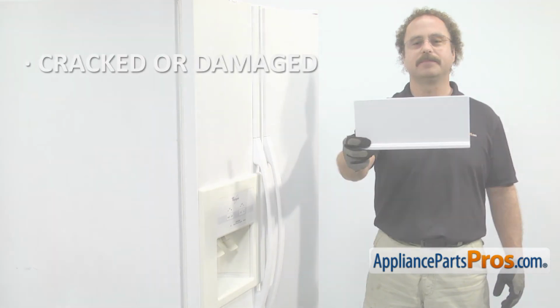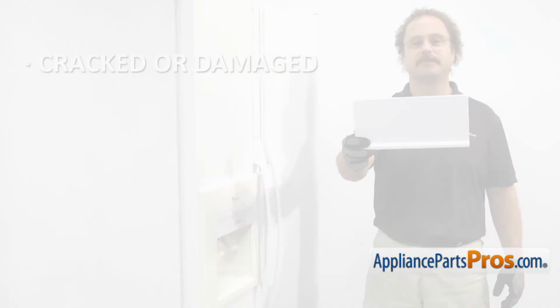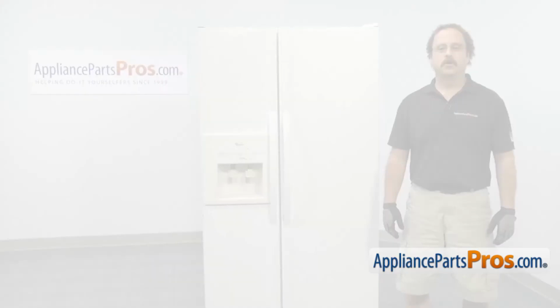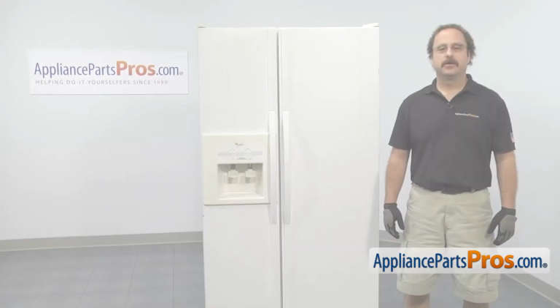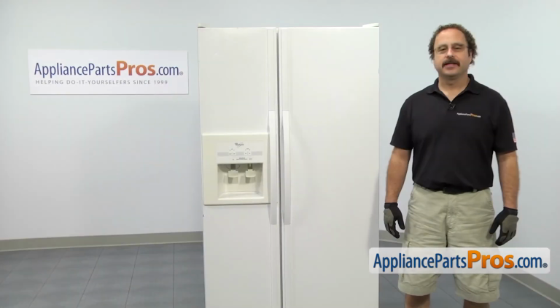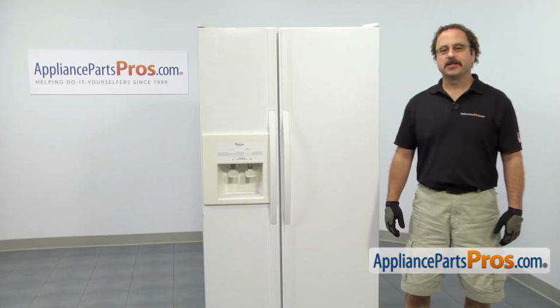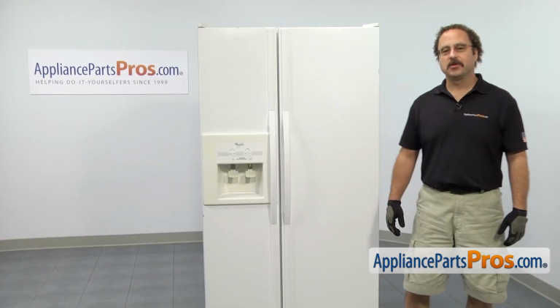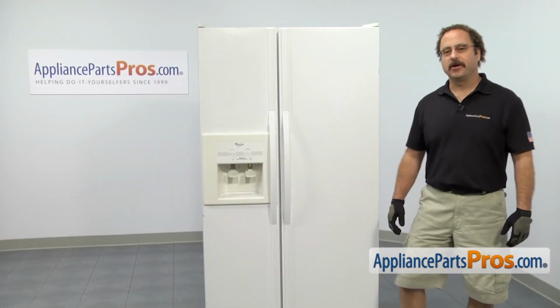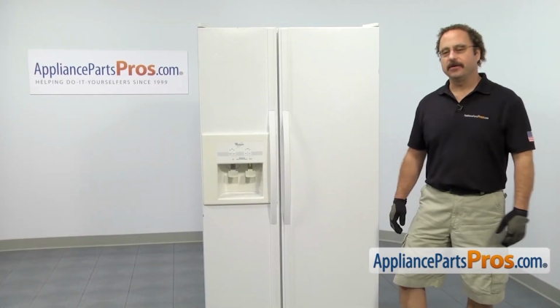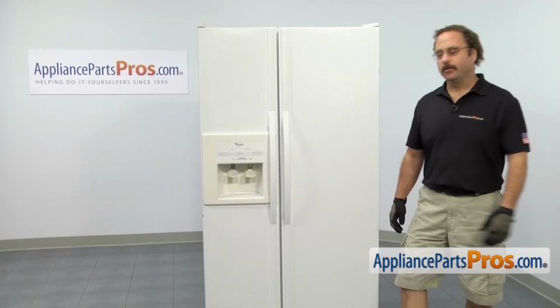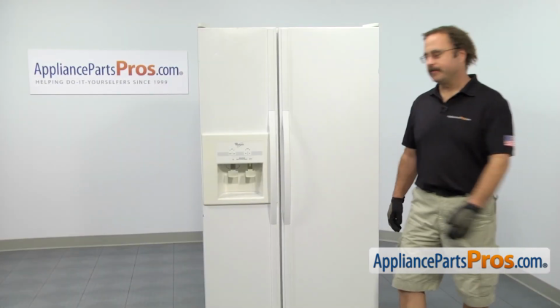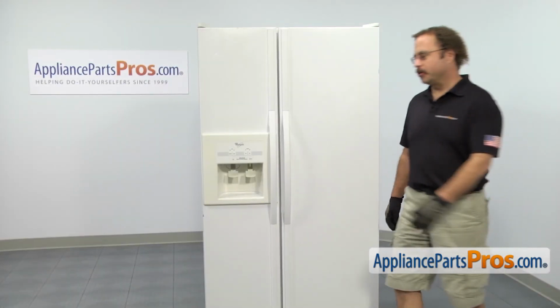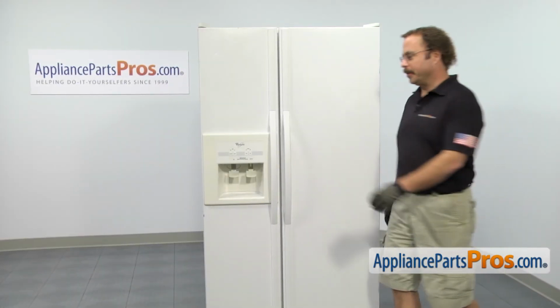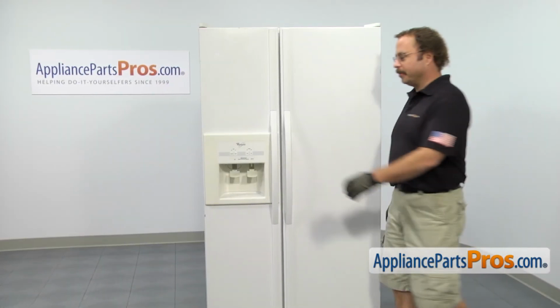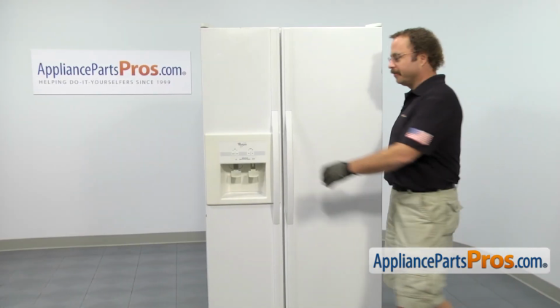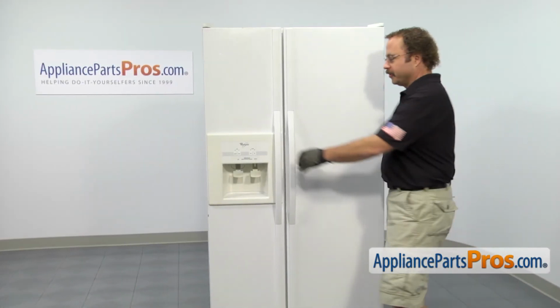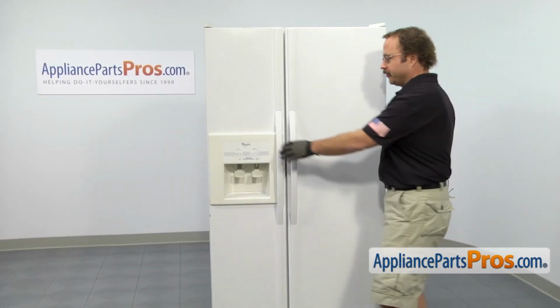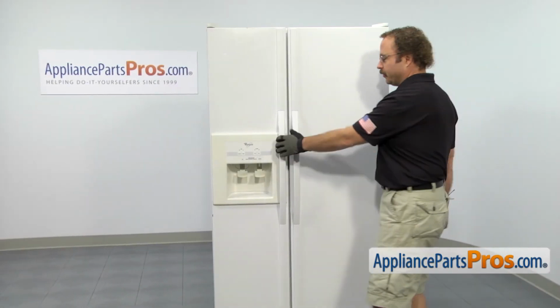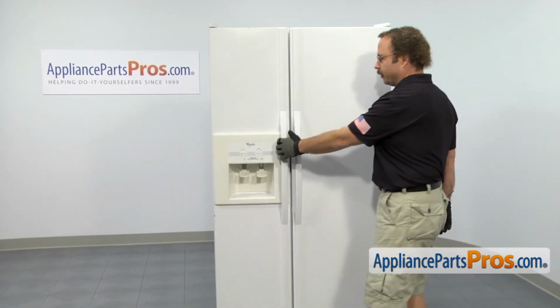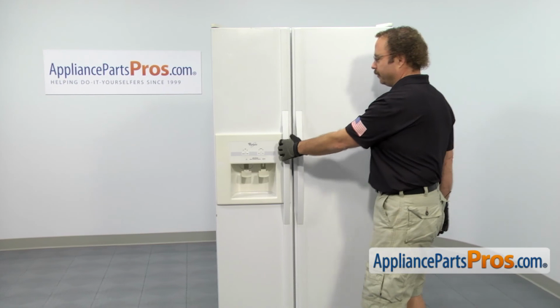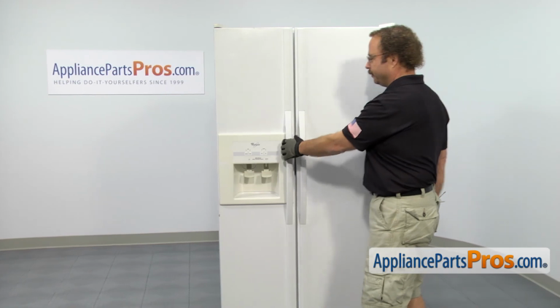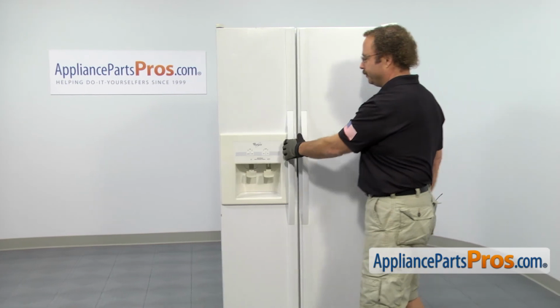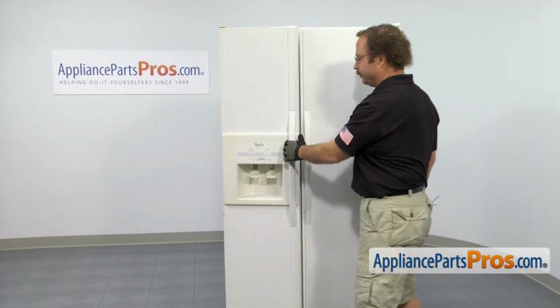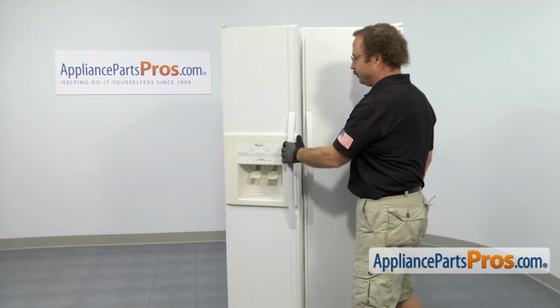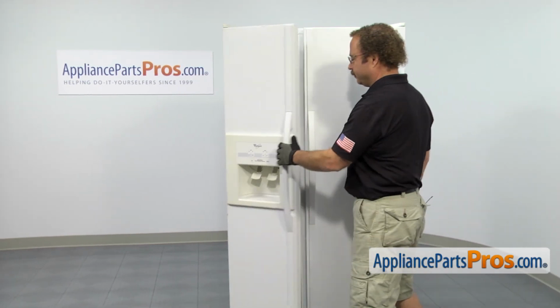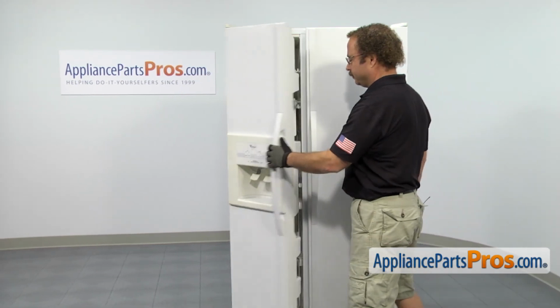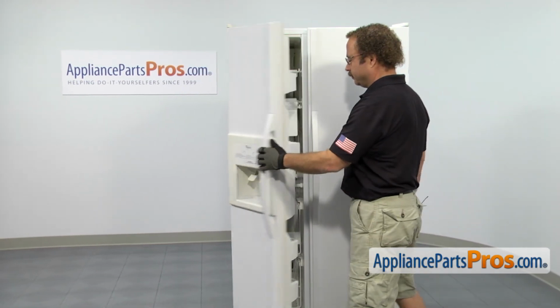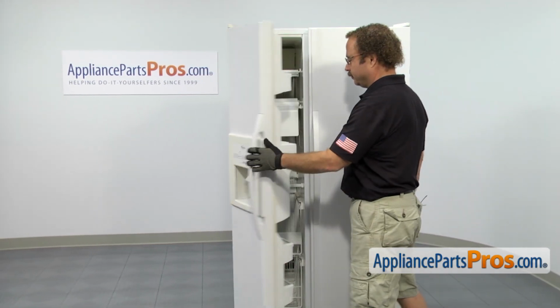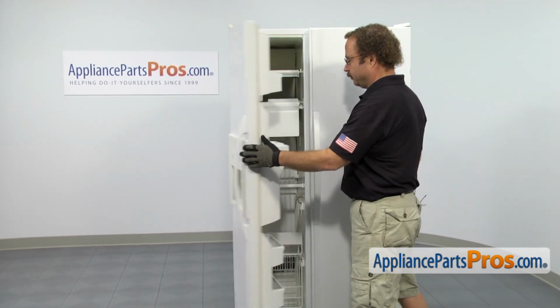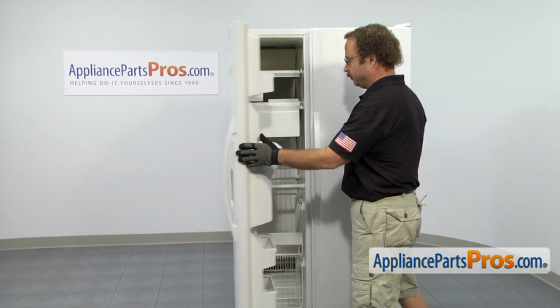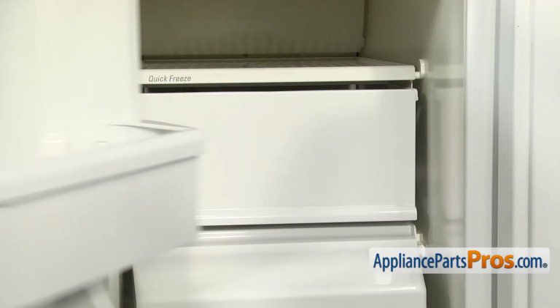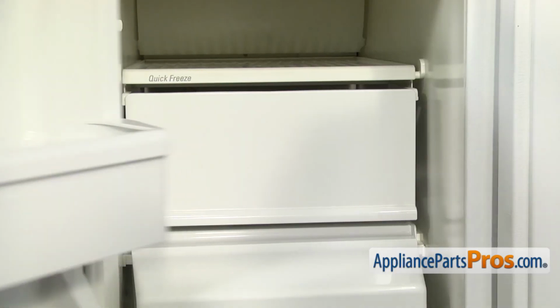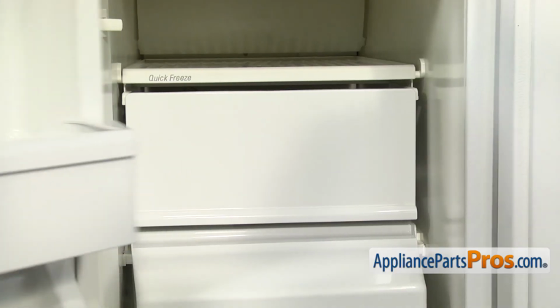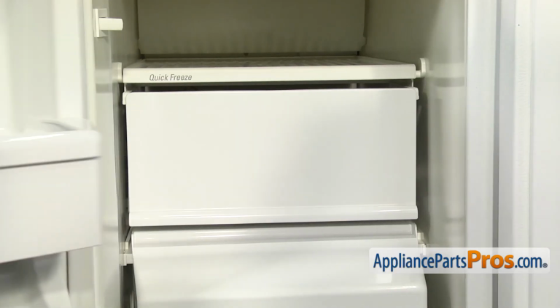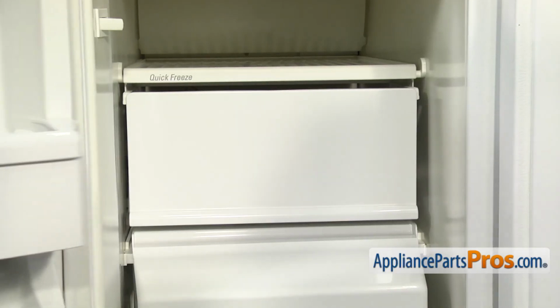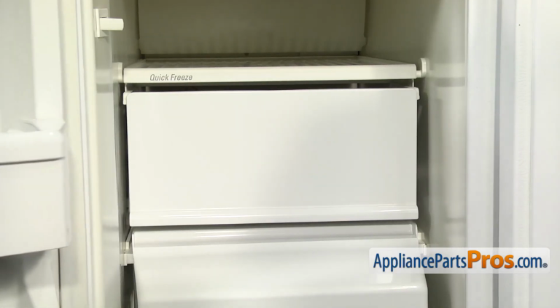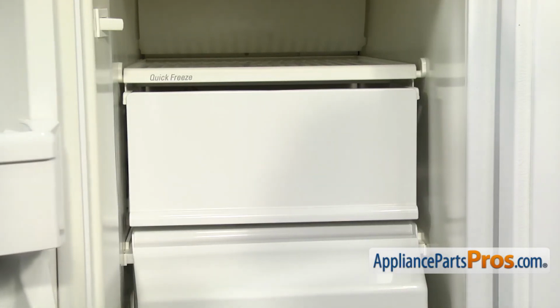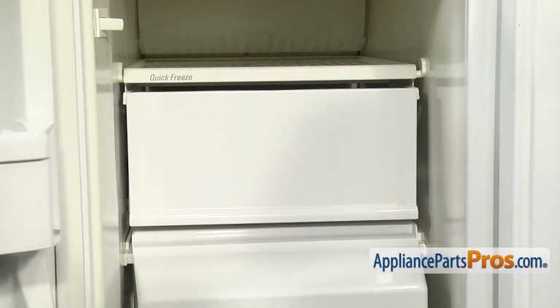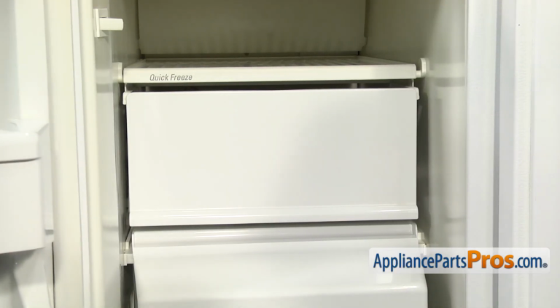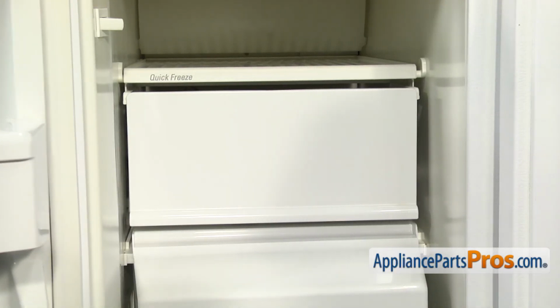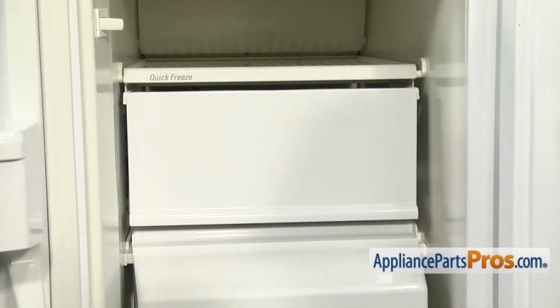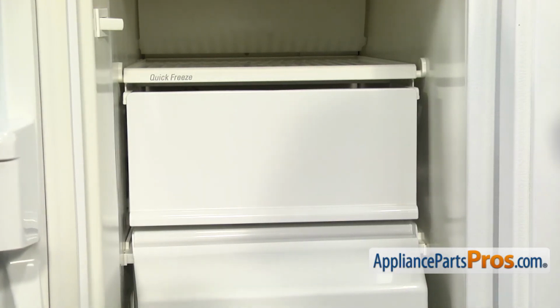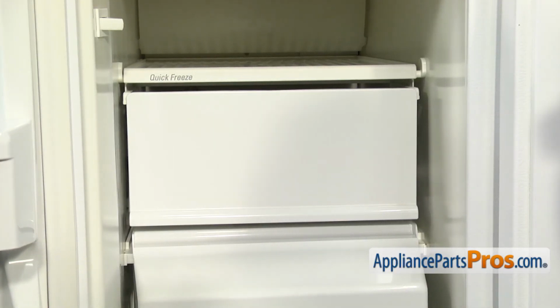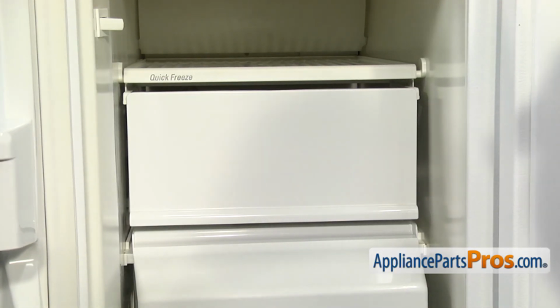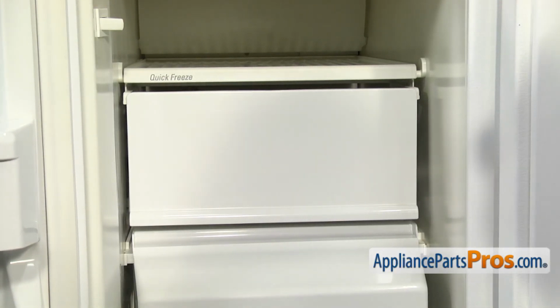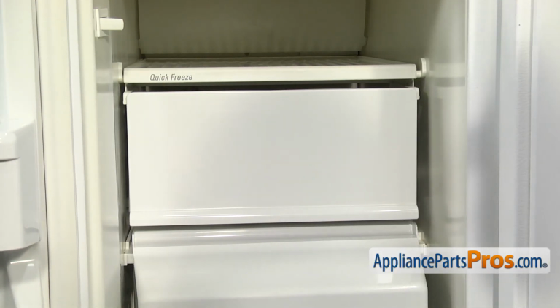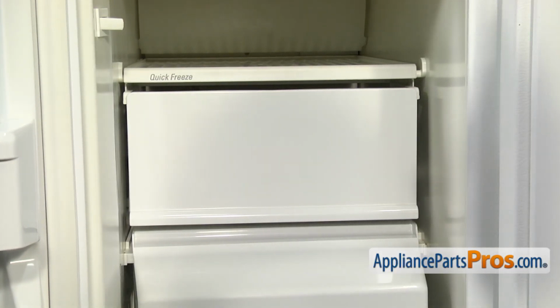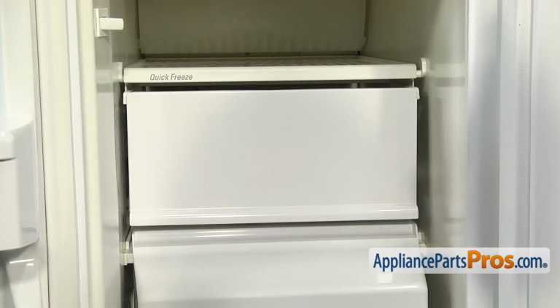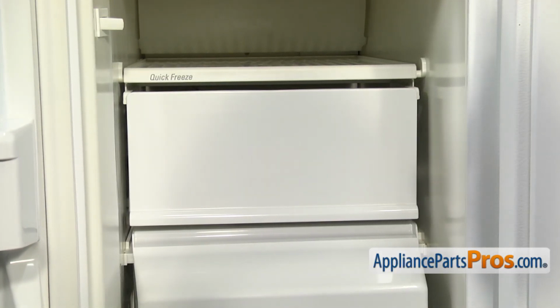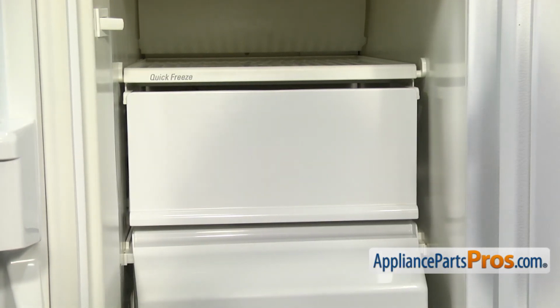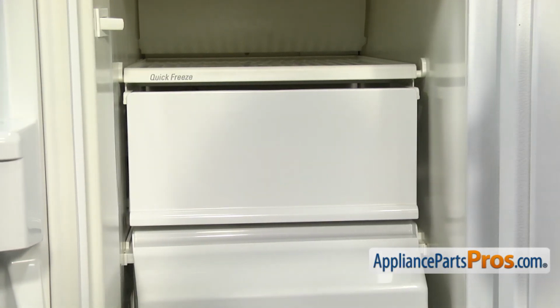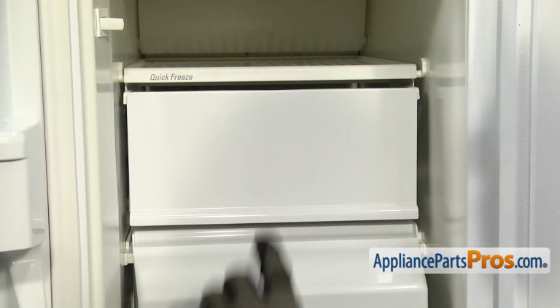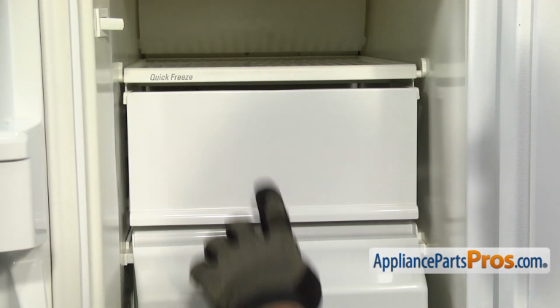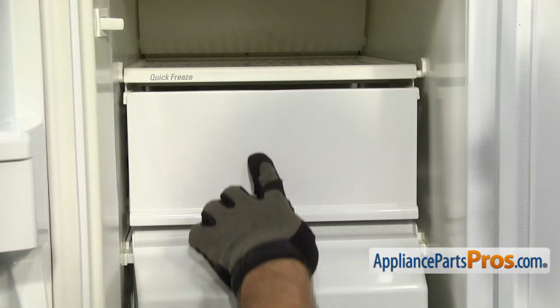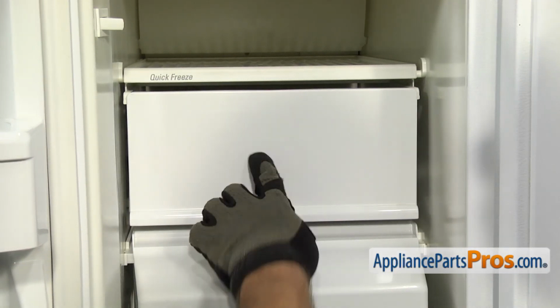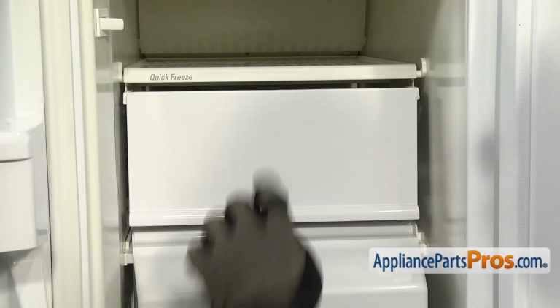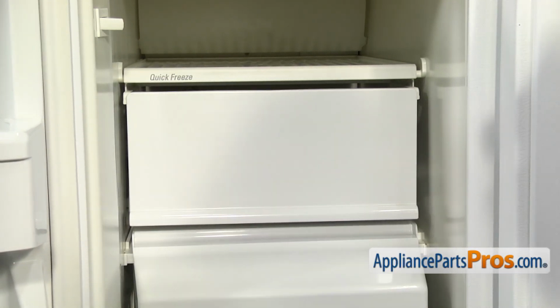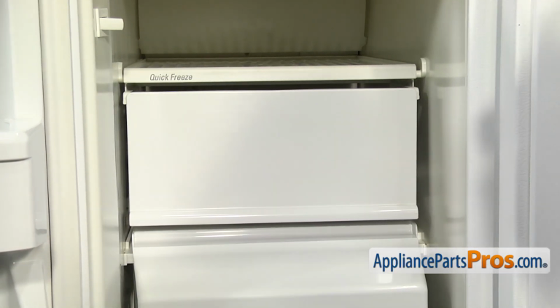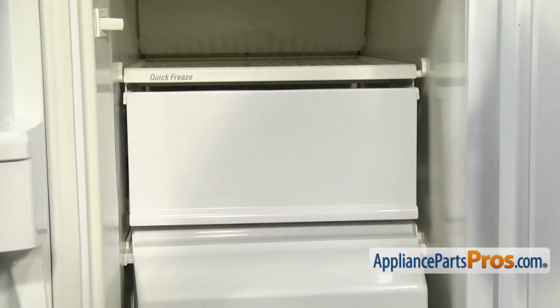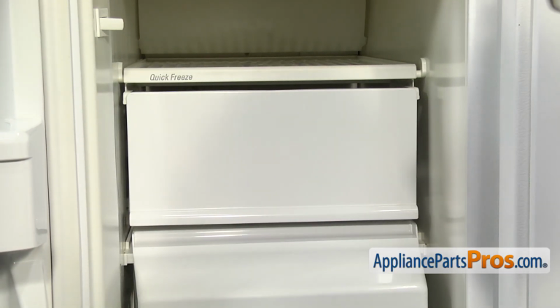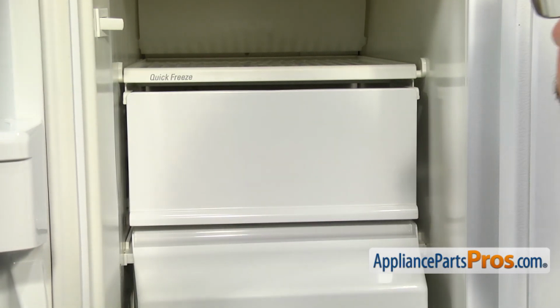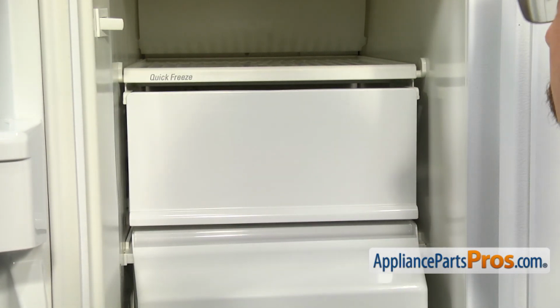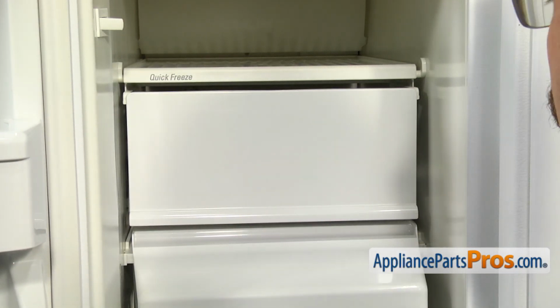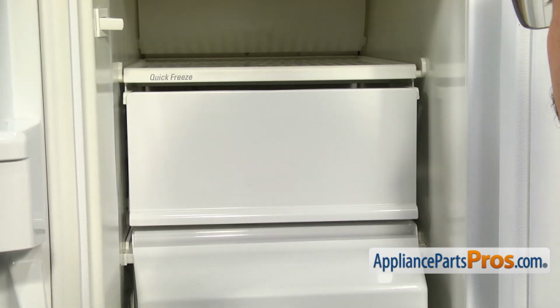In order to get to the part, we have to open up the freezer door. Now that we have the freezer door open, we have access to the ice compartment door.